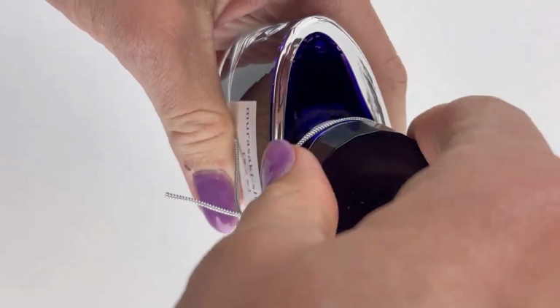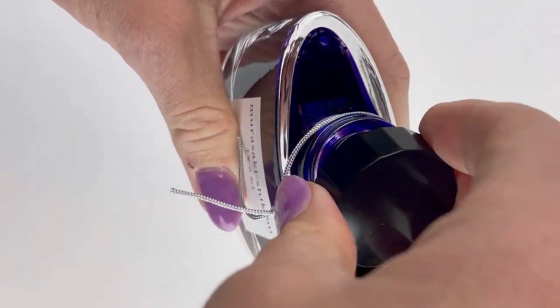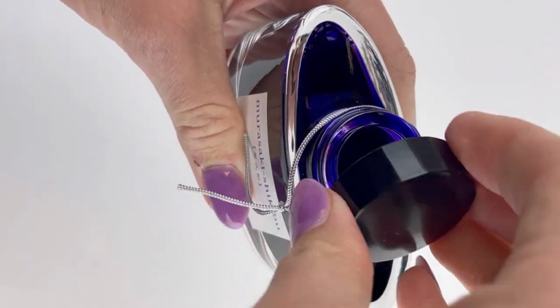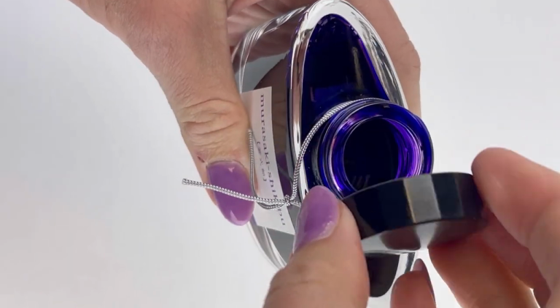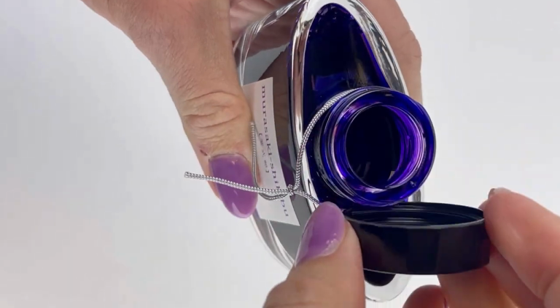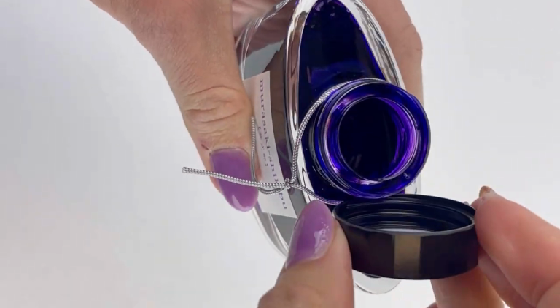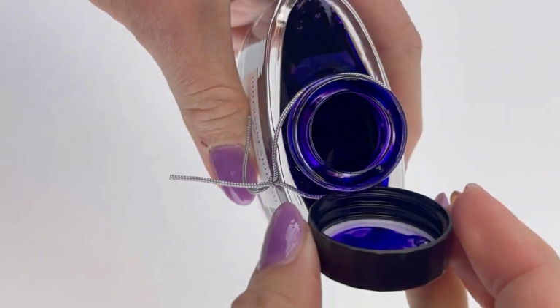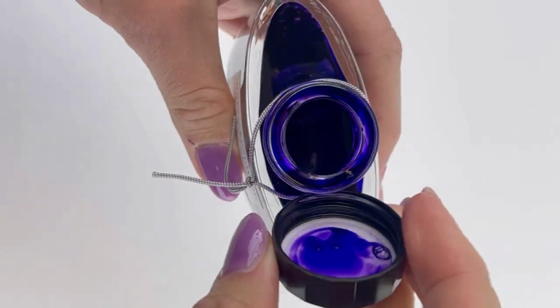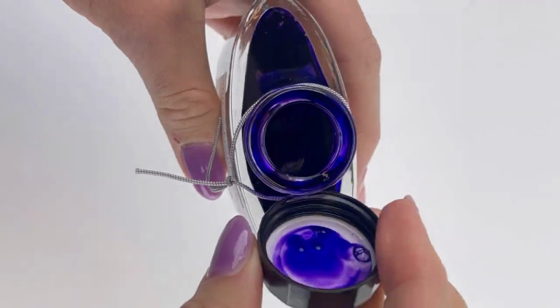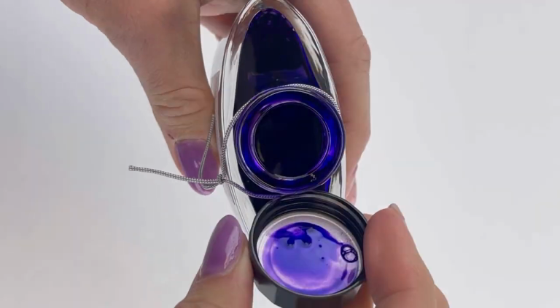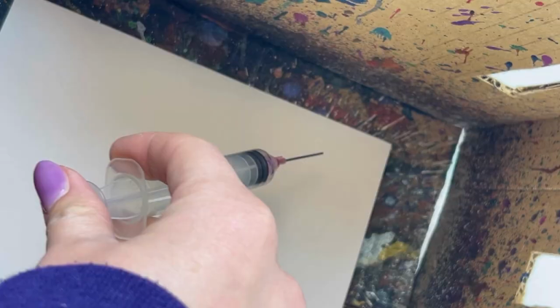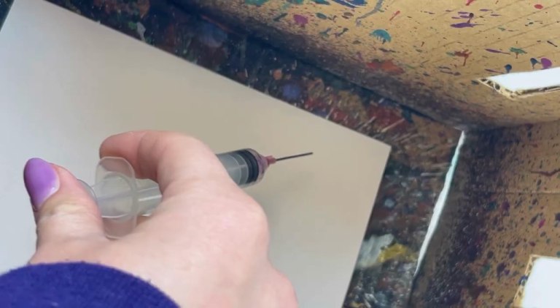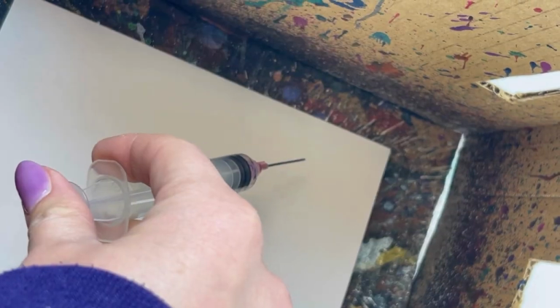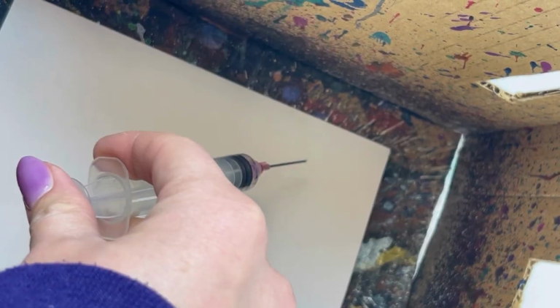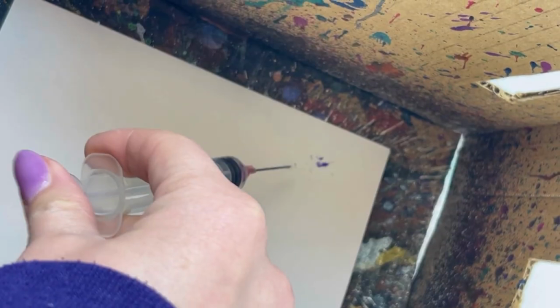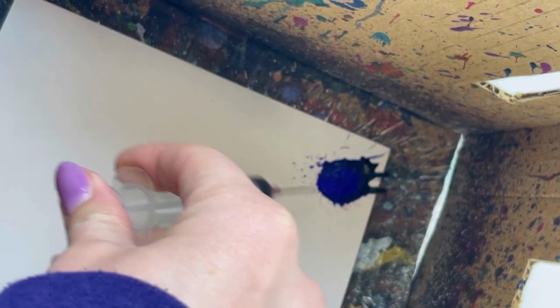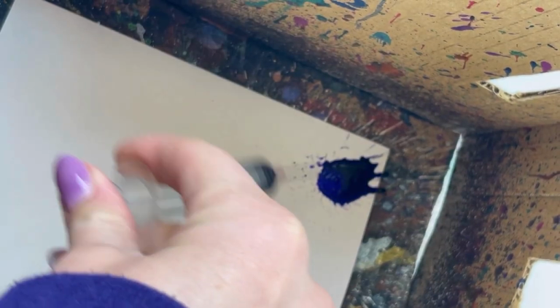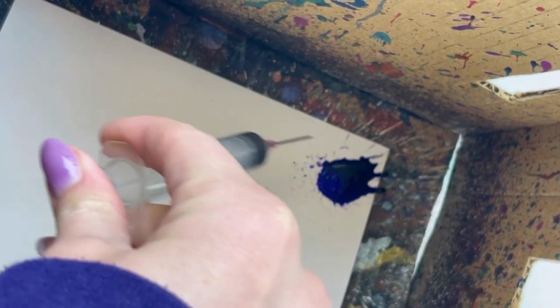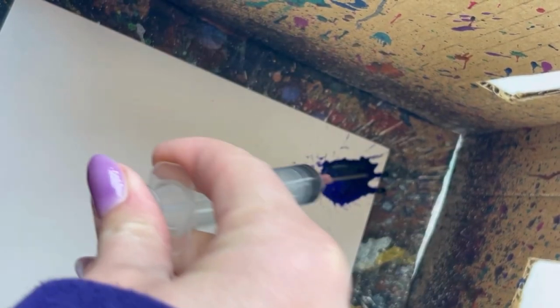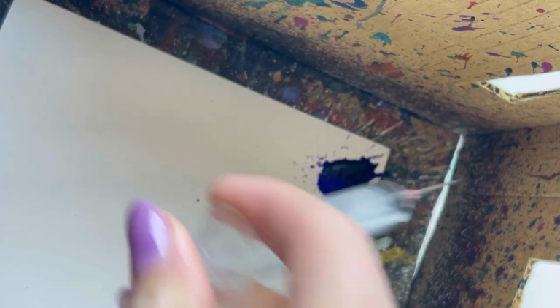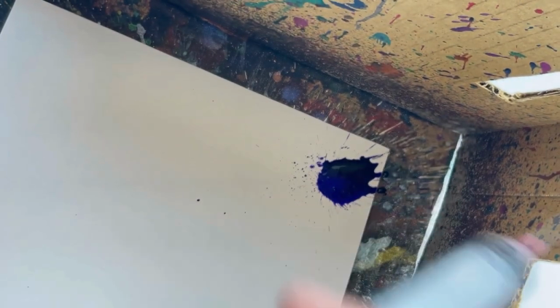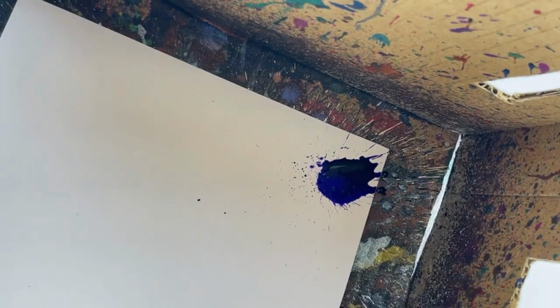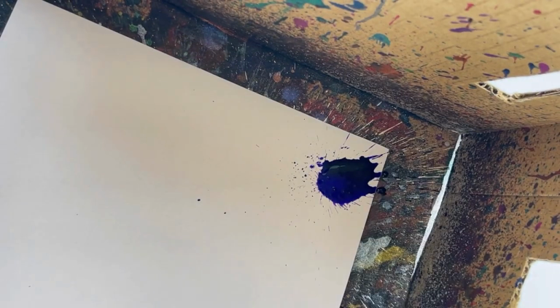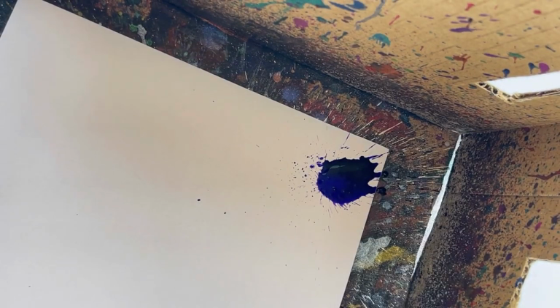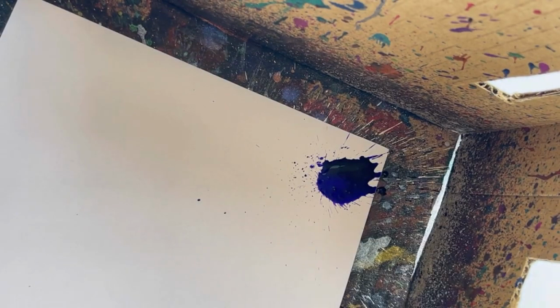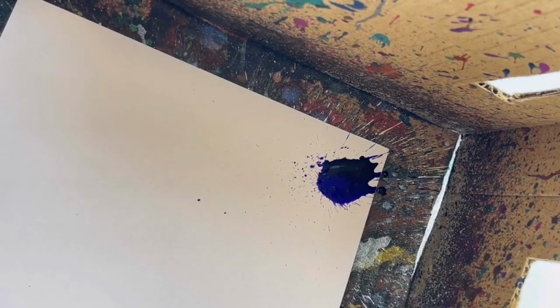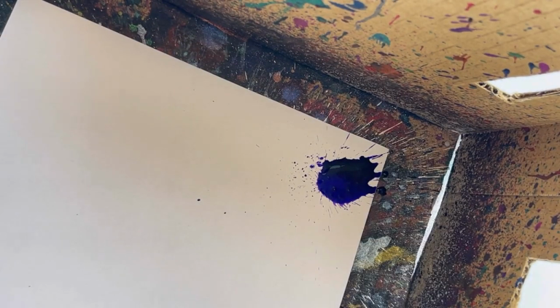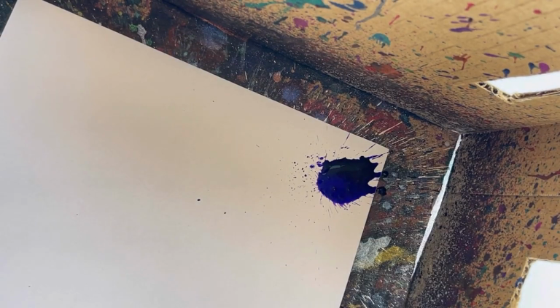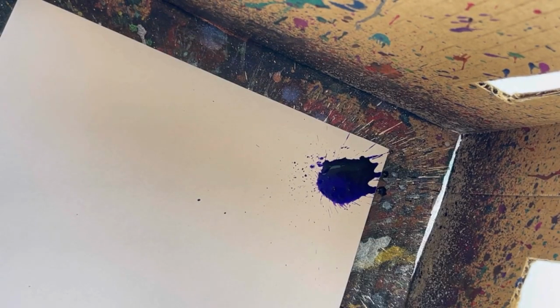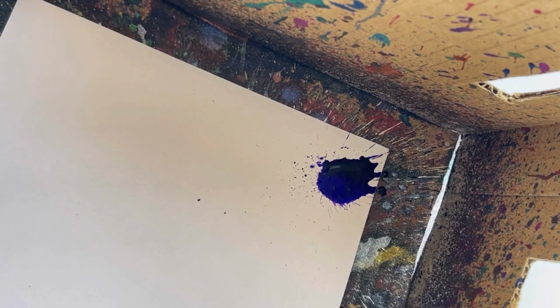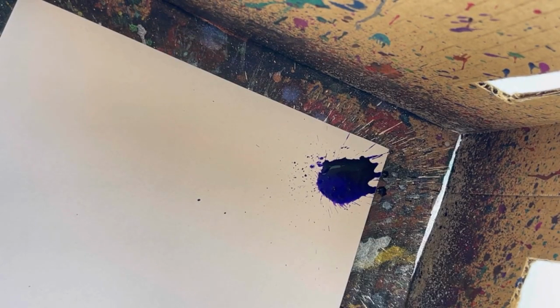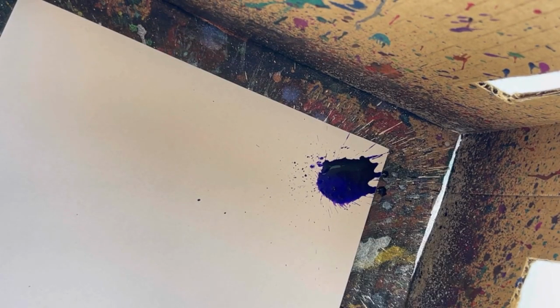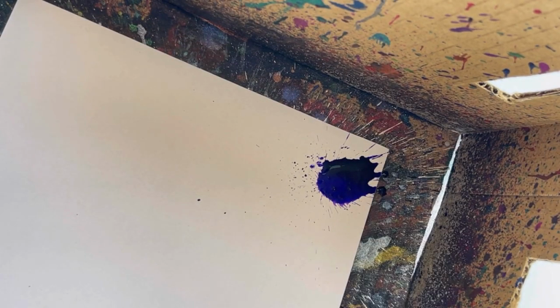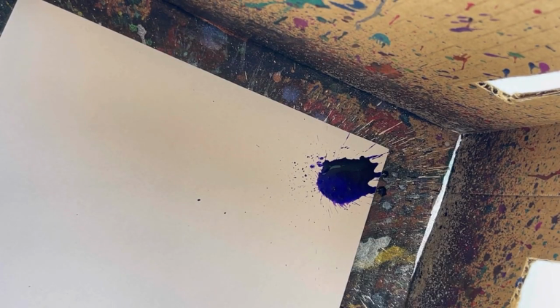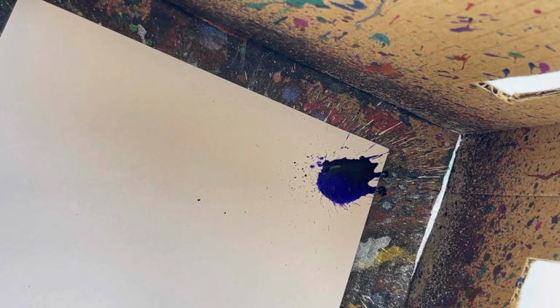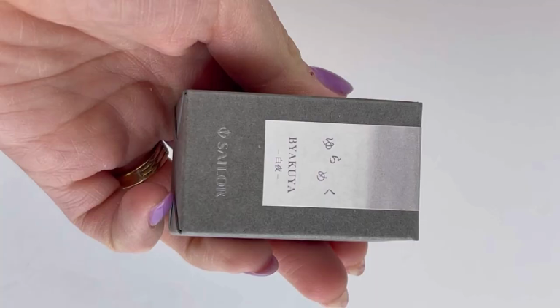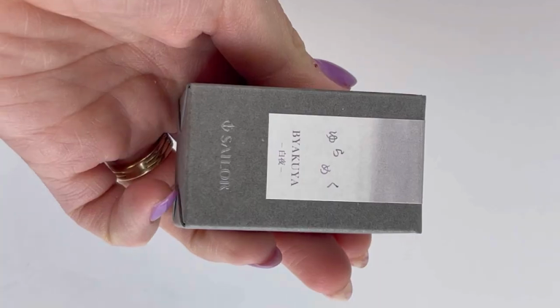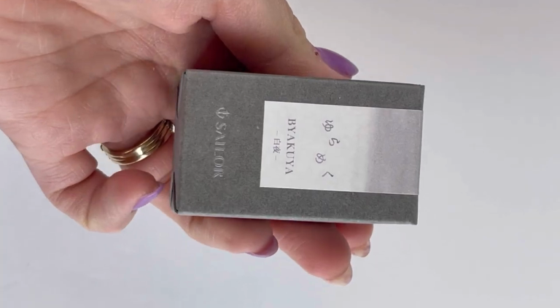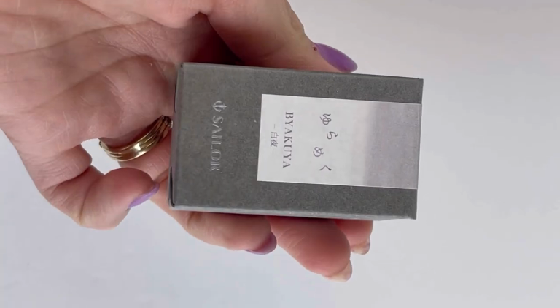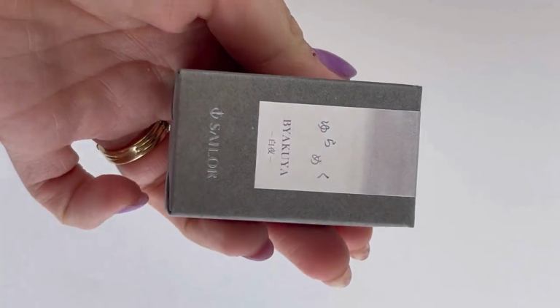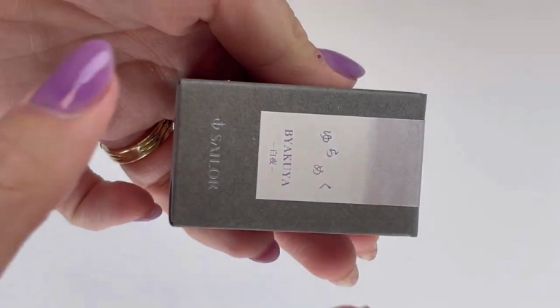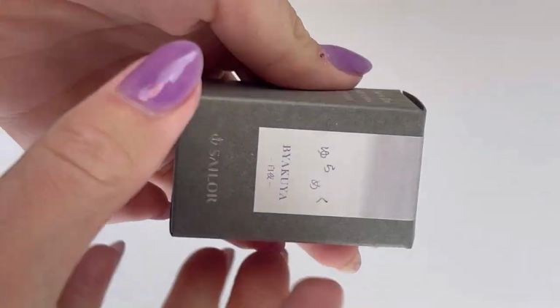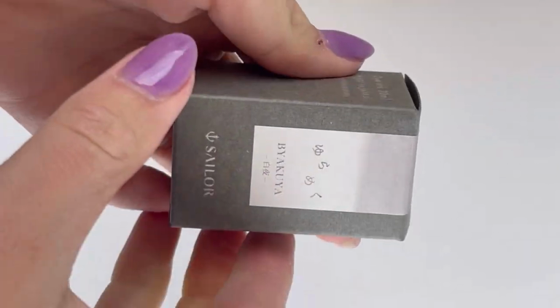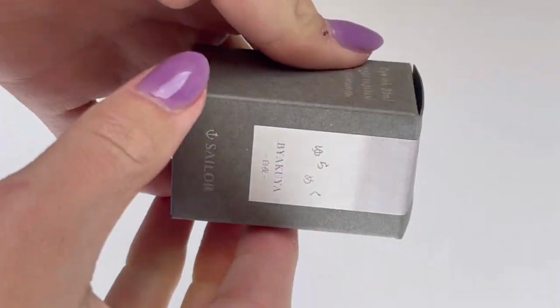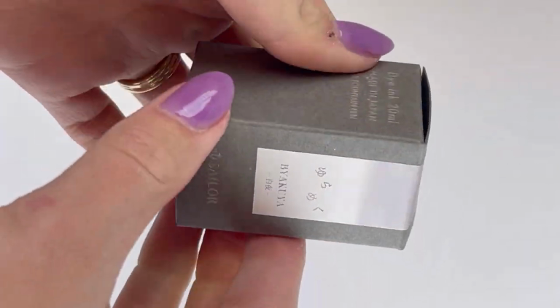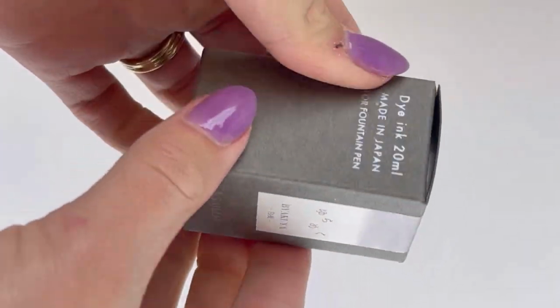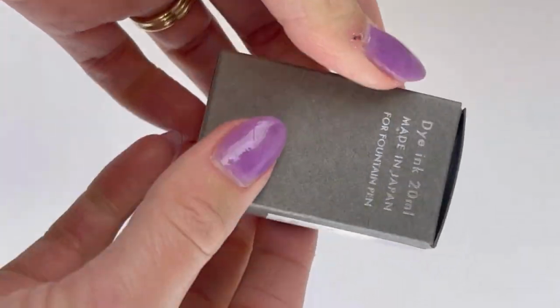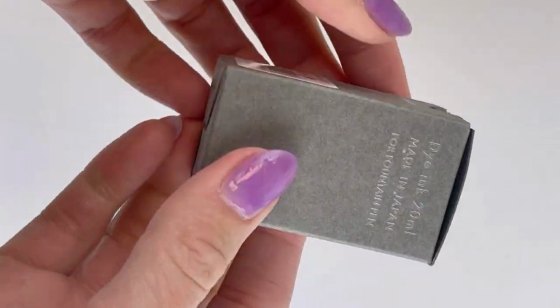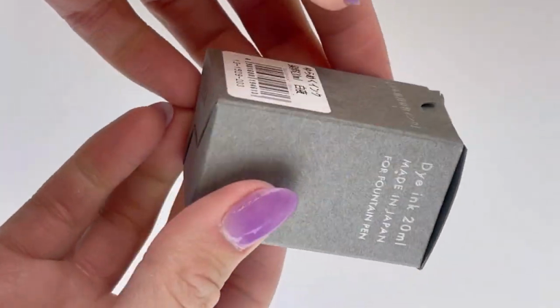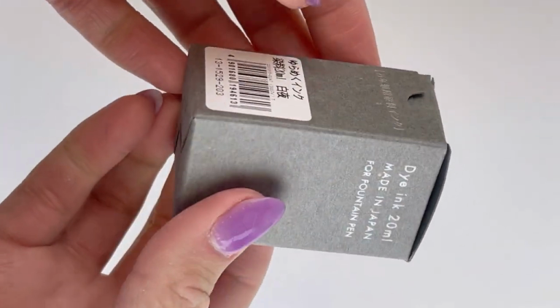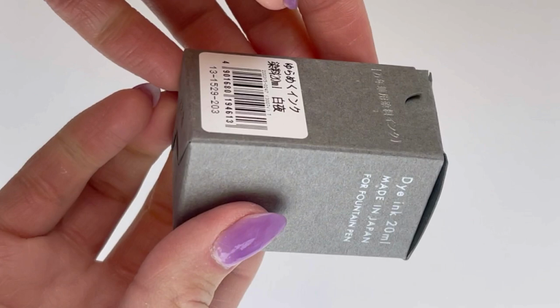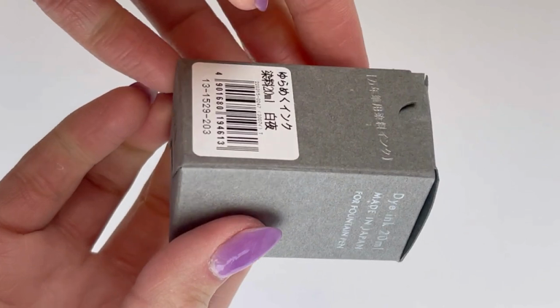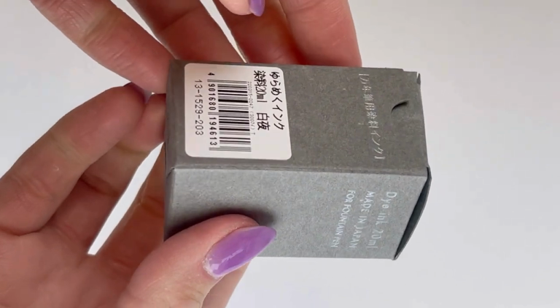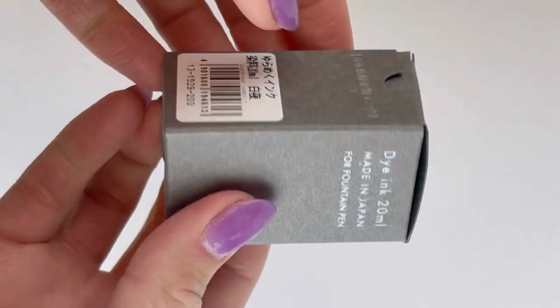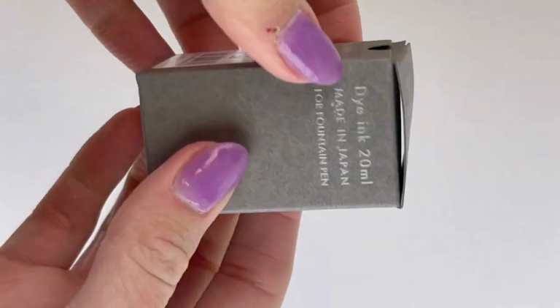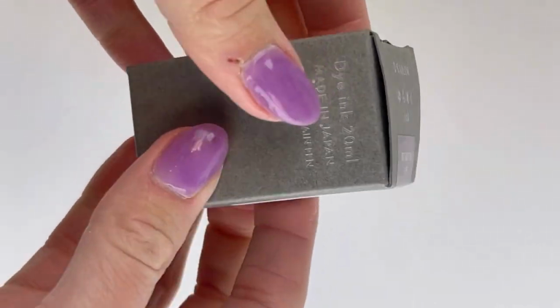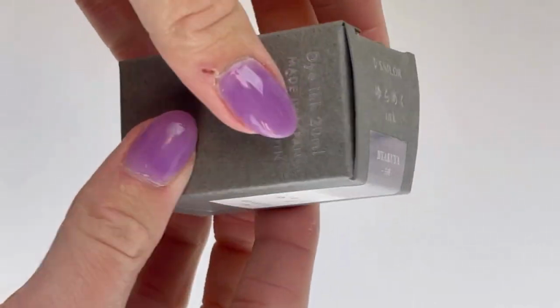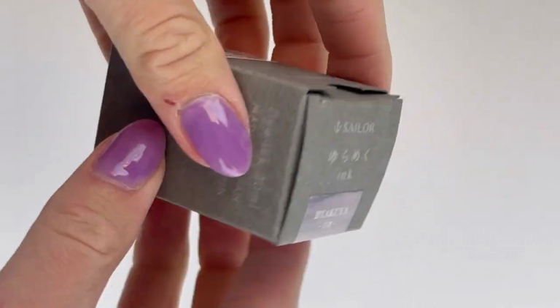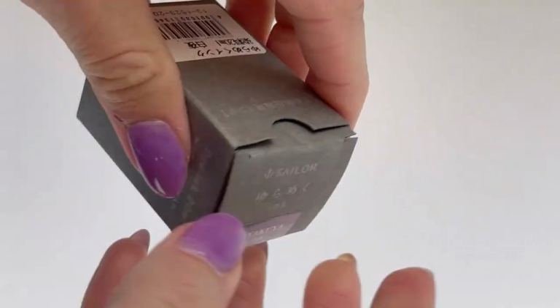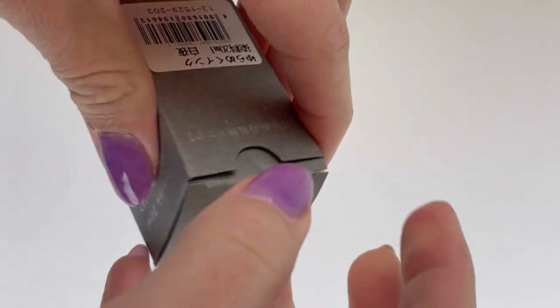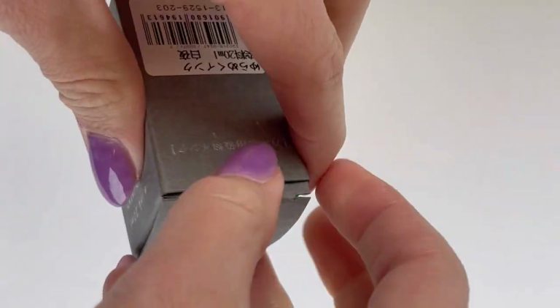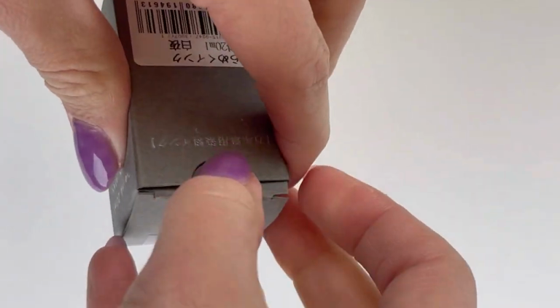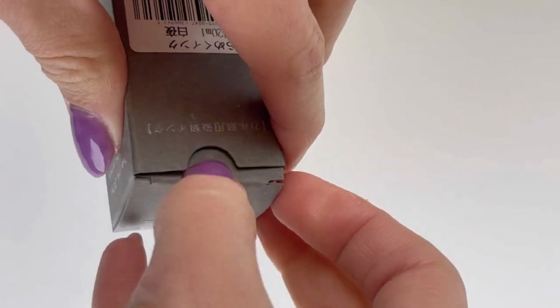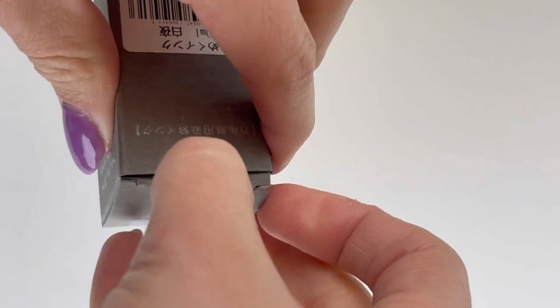First, we're going to do an ink splash for you. So this is the first ink, and these are all going to be on the Clairefontaine Triumph paper.